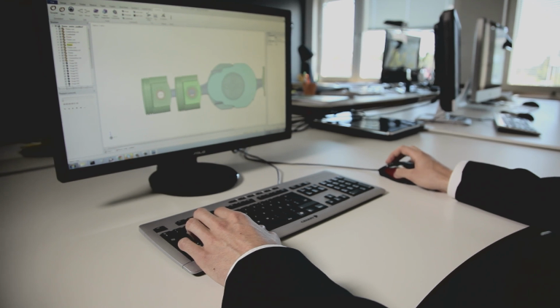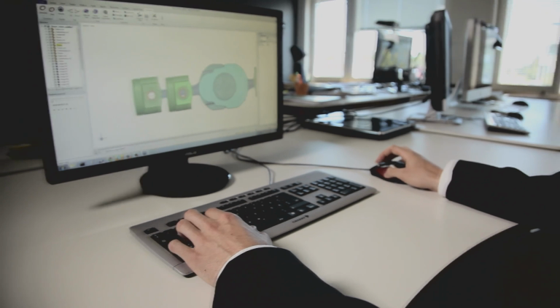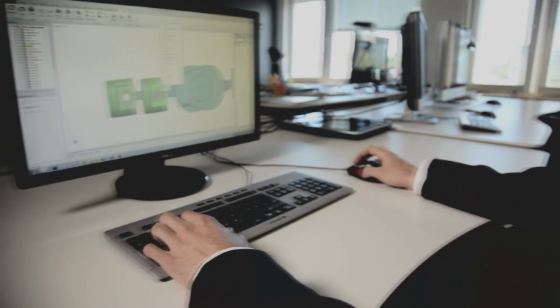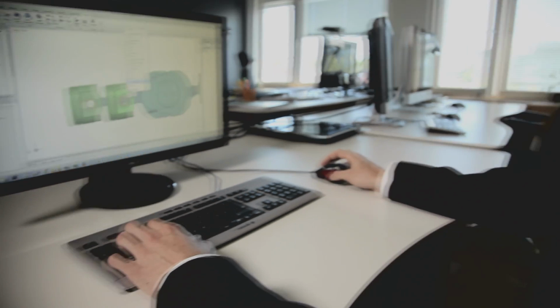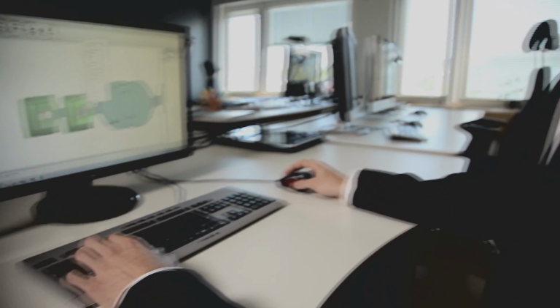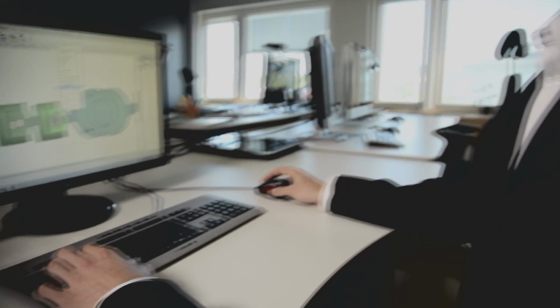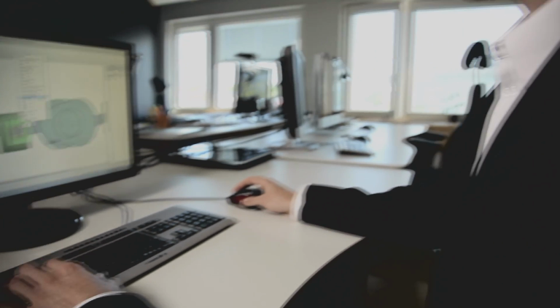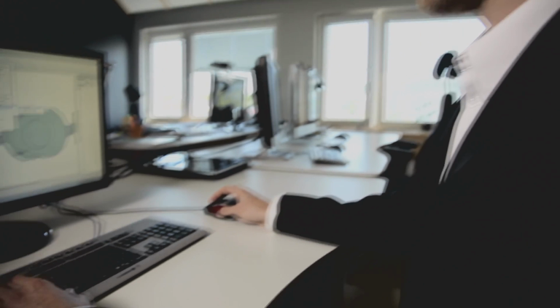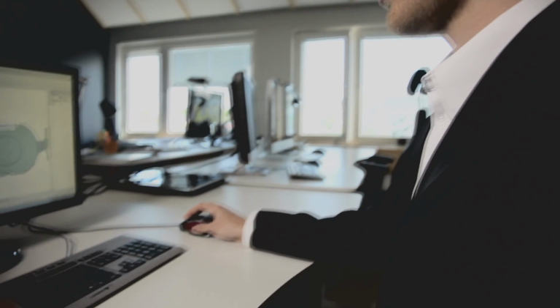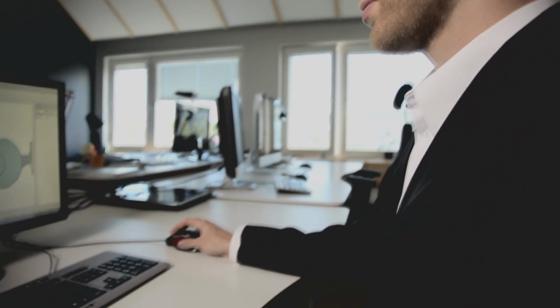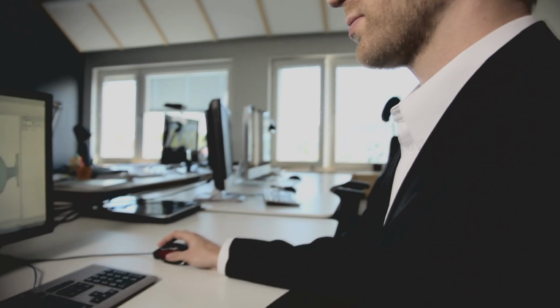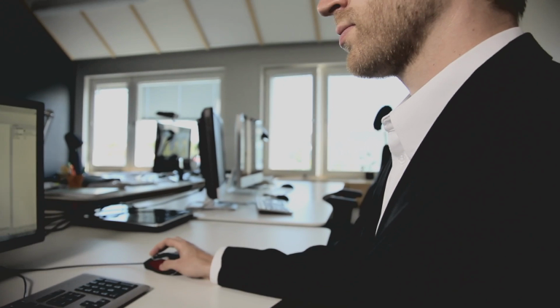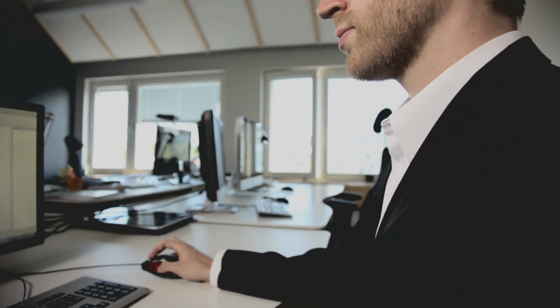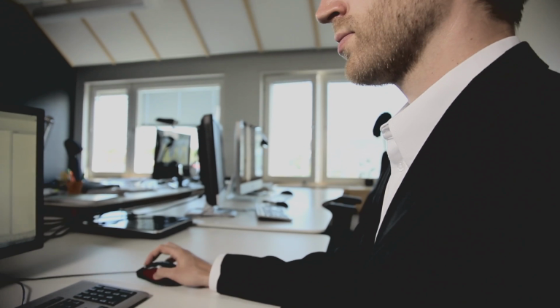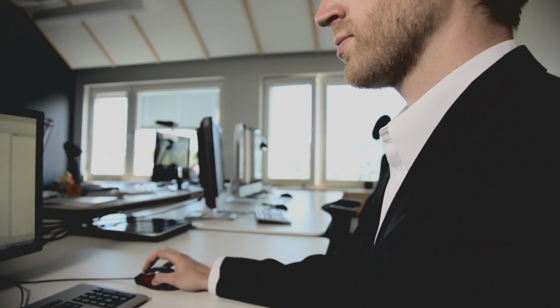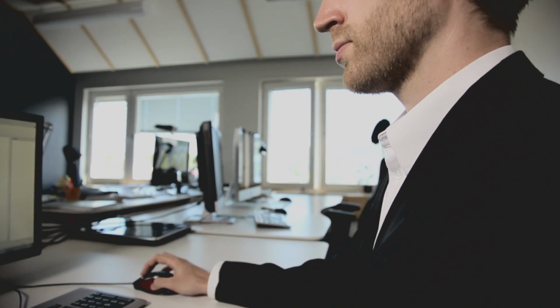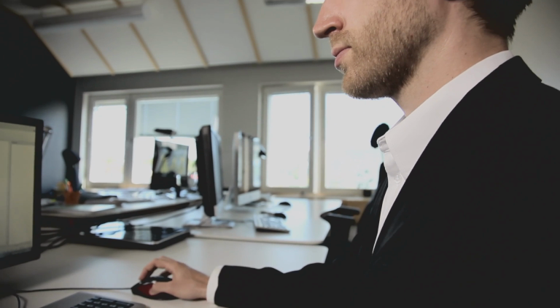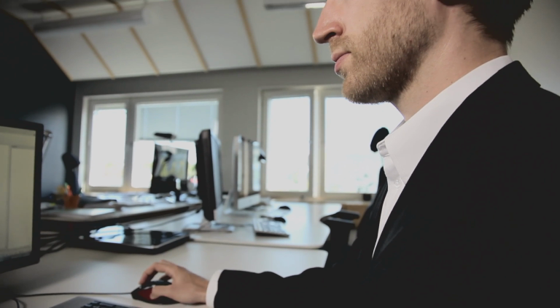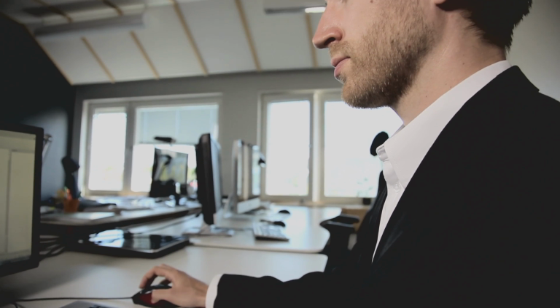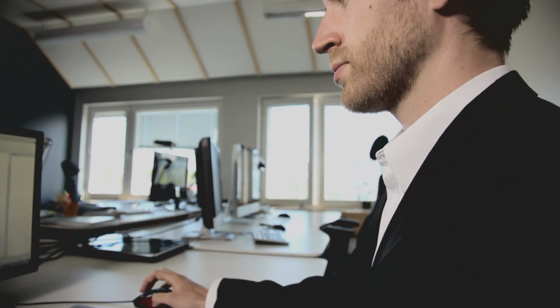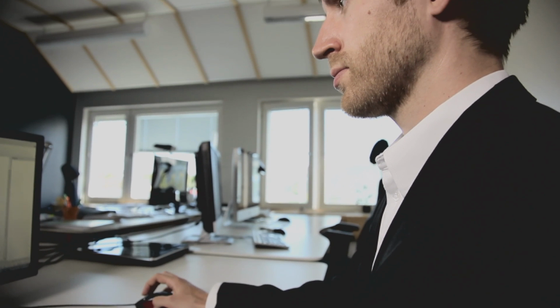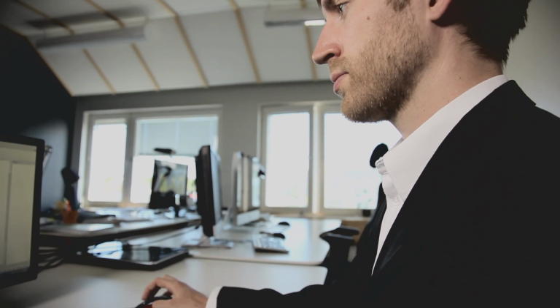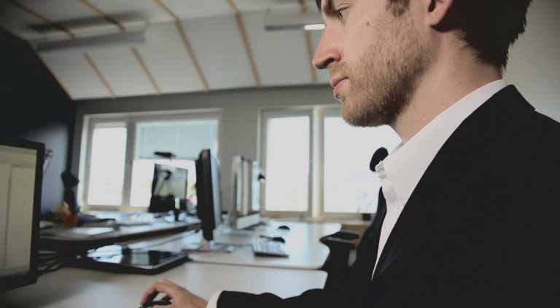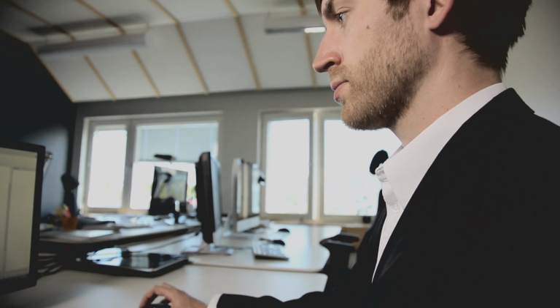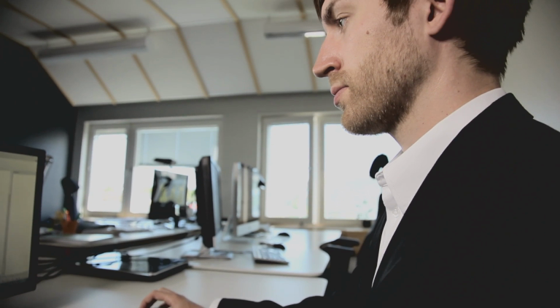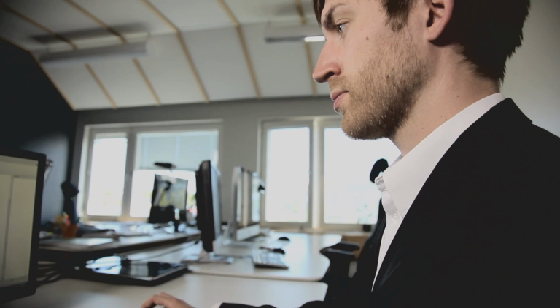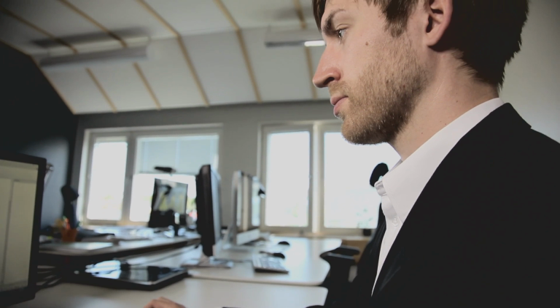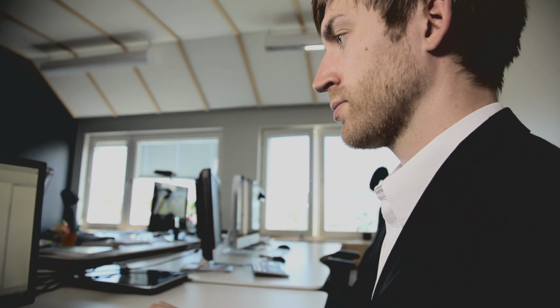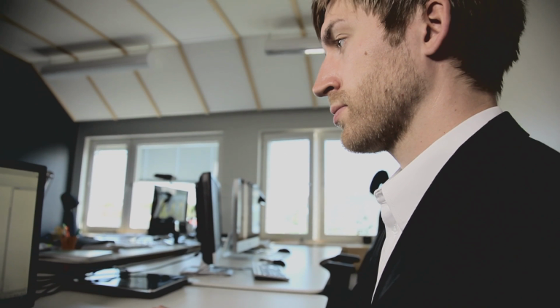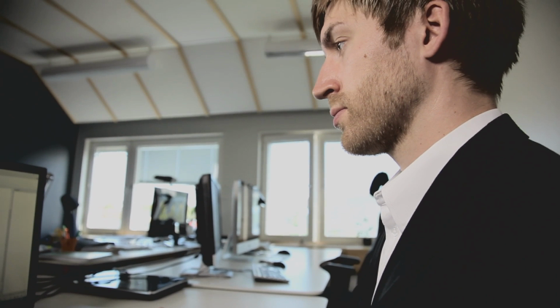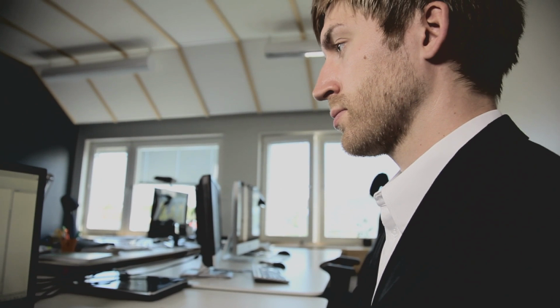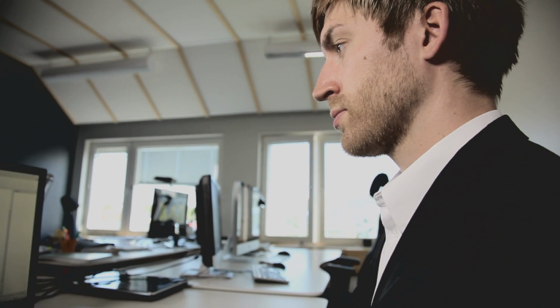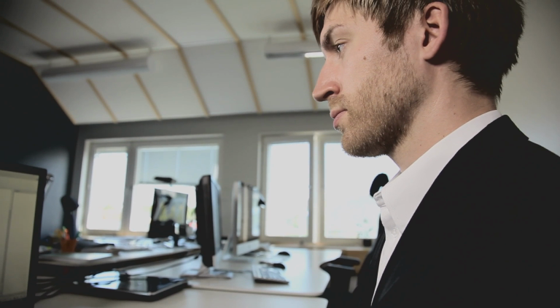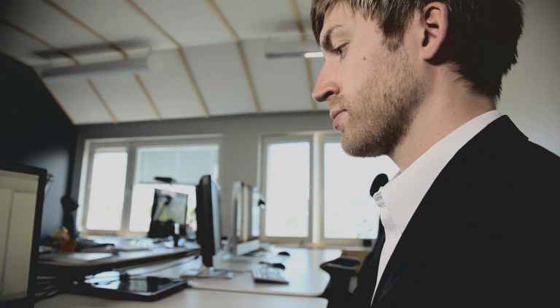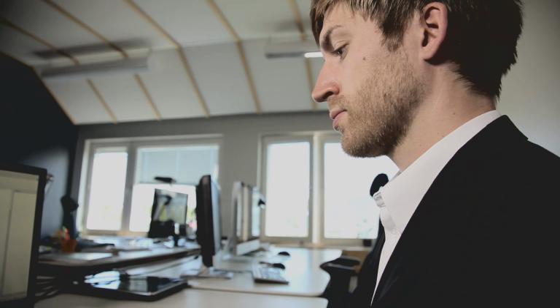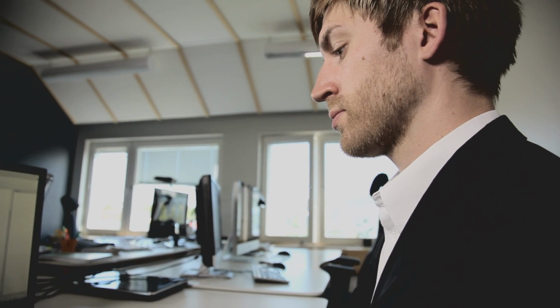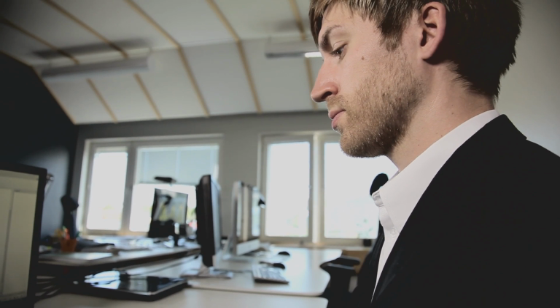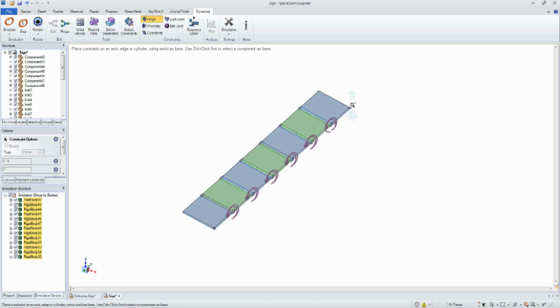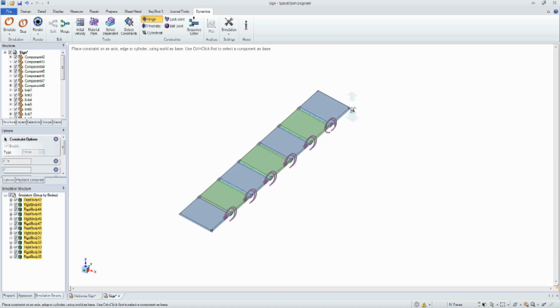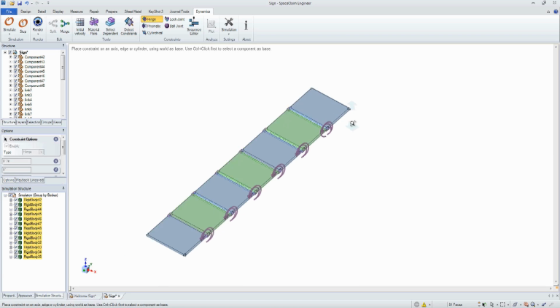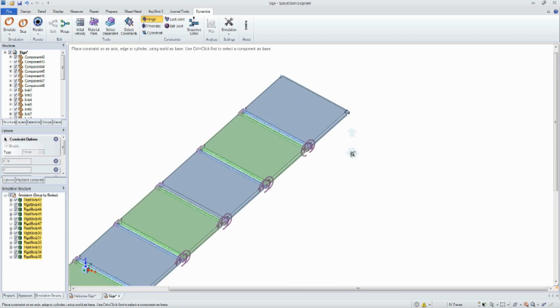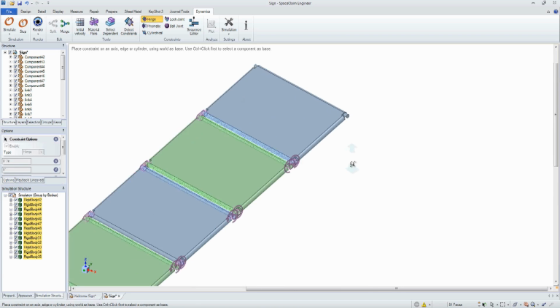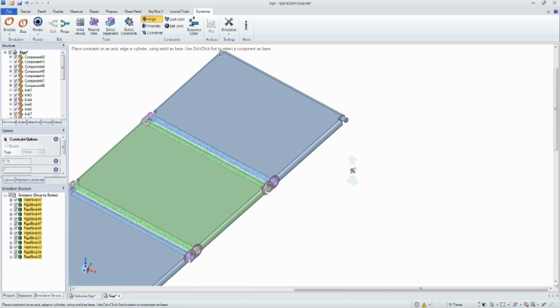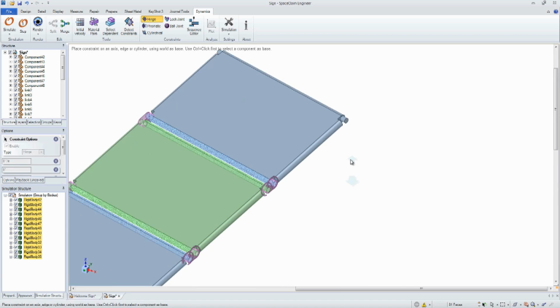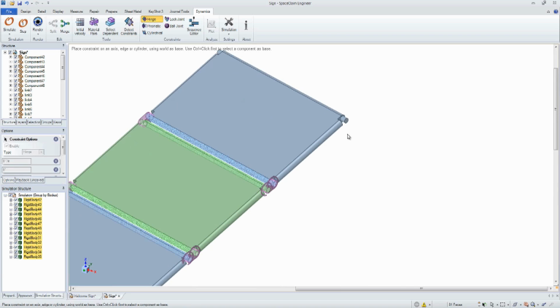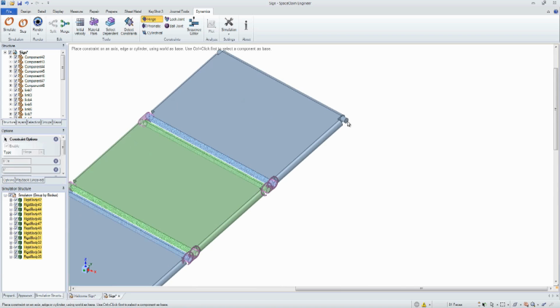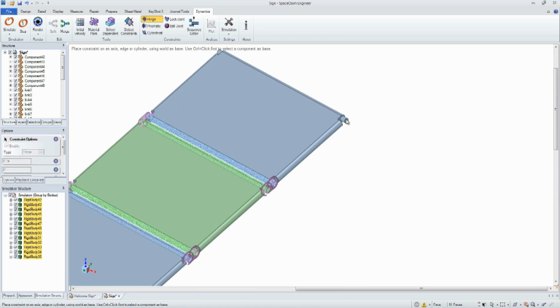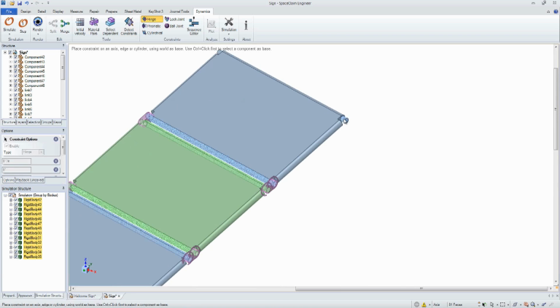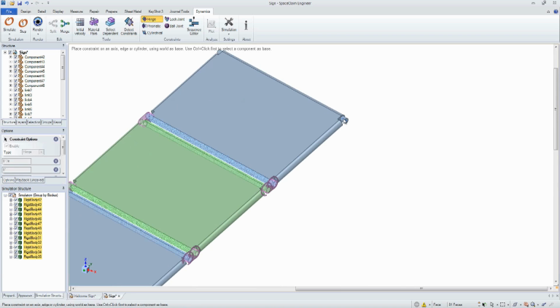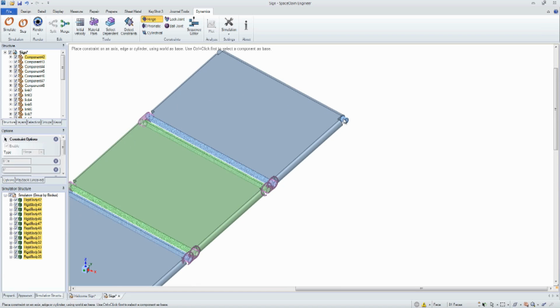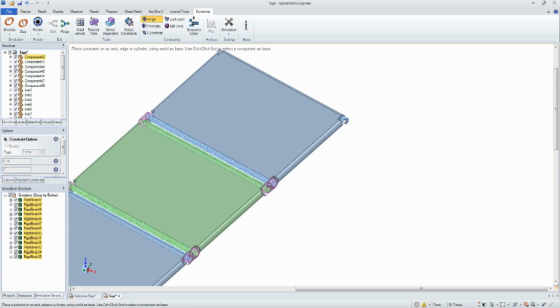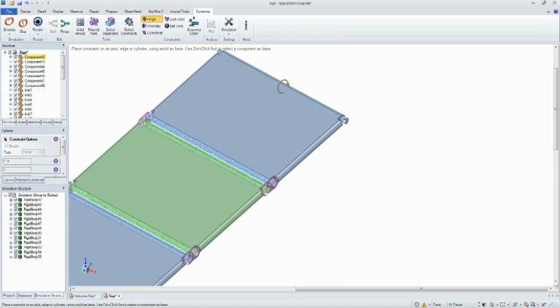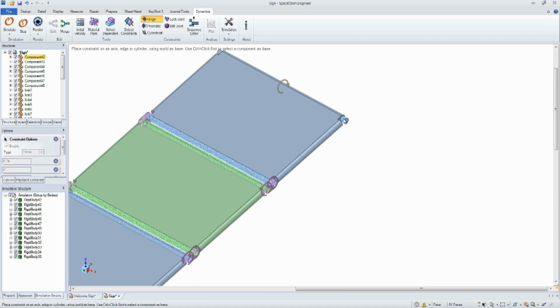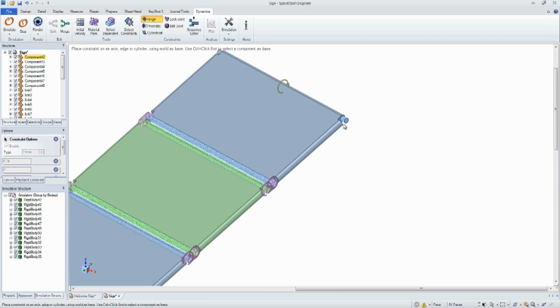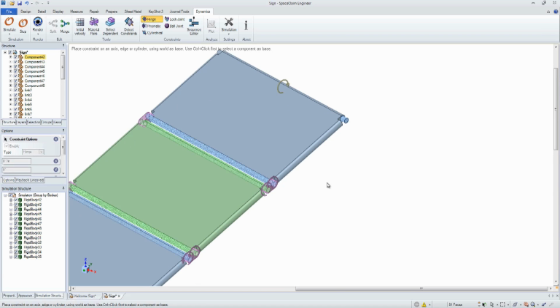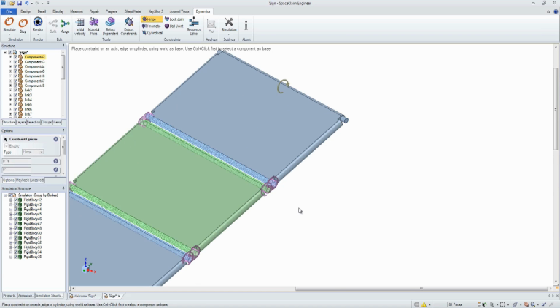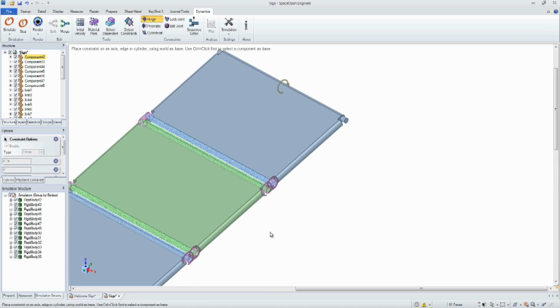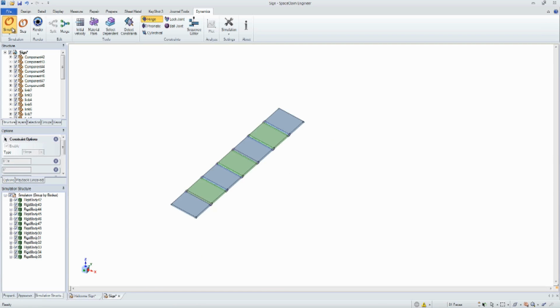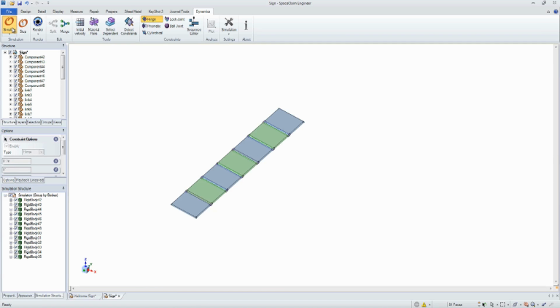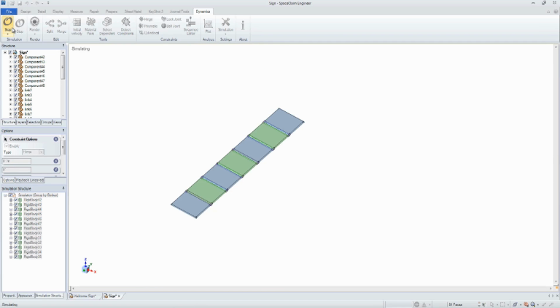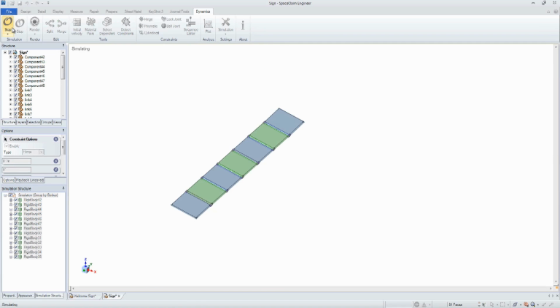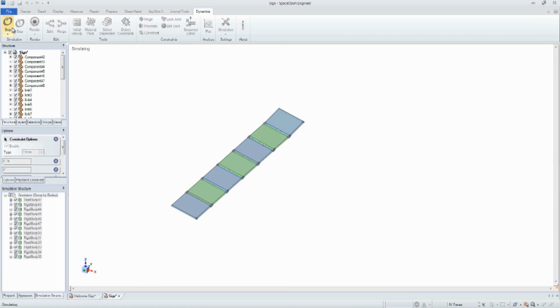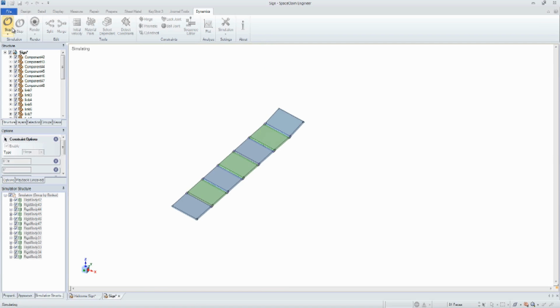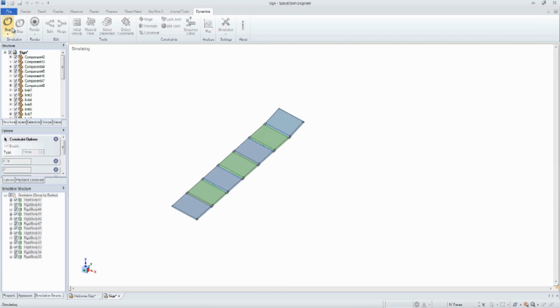Boost your productivity with SpaceClaim's powerful direct modeling tools to create, simplify, modify and repair complex models.